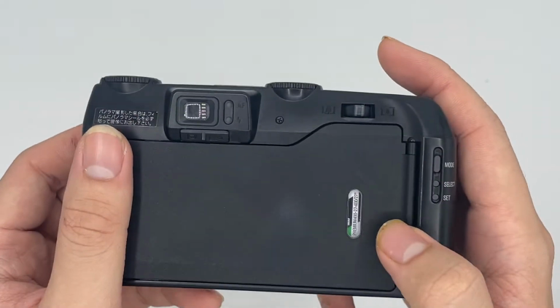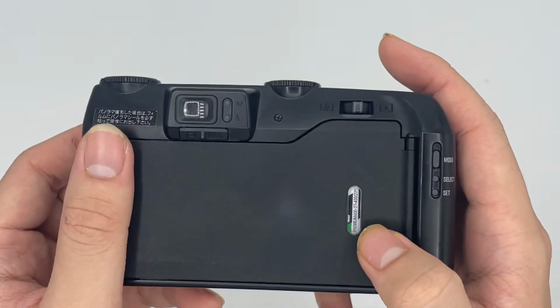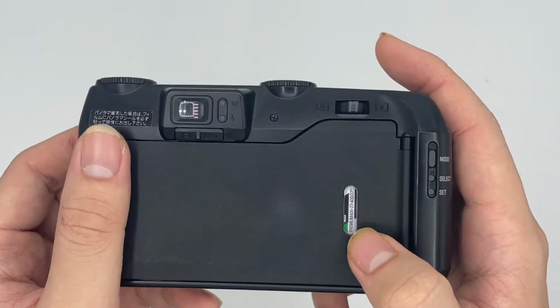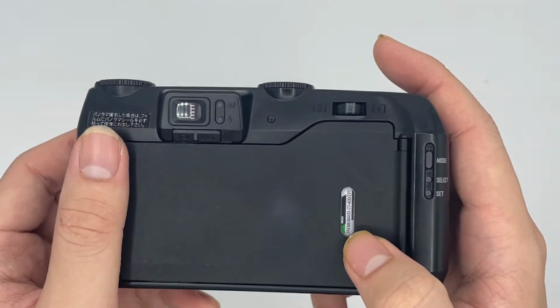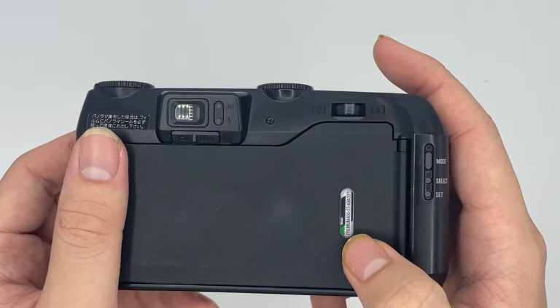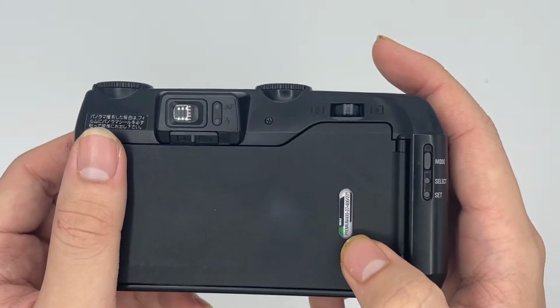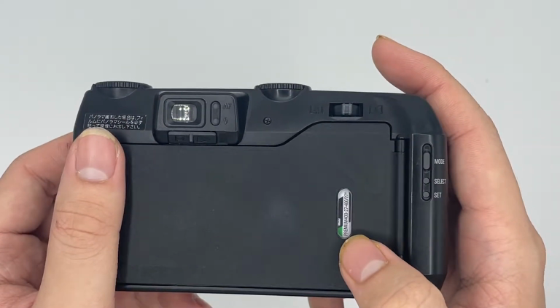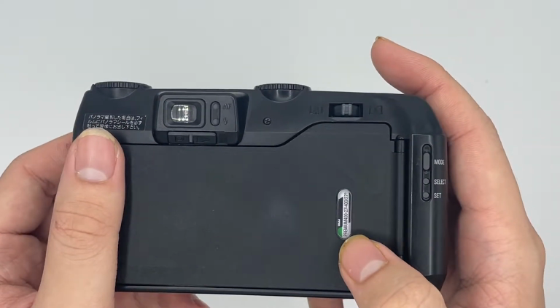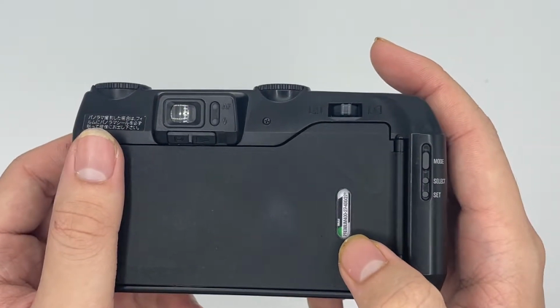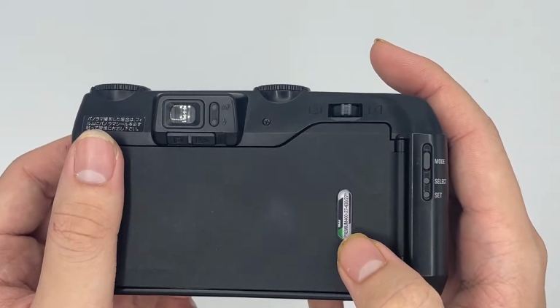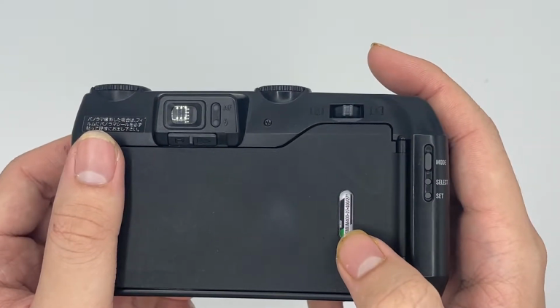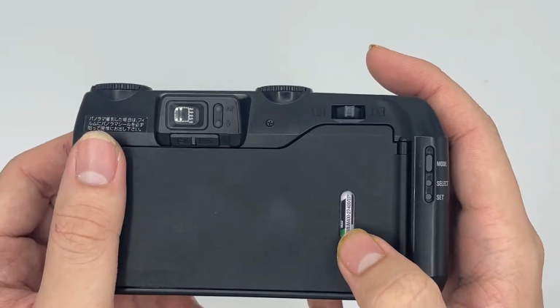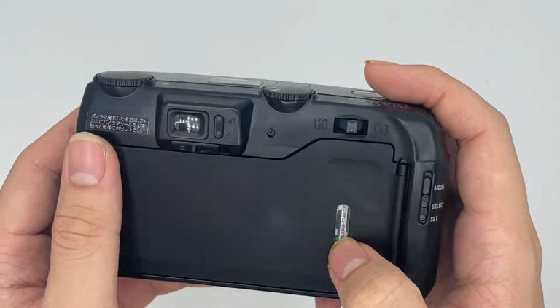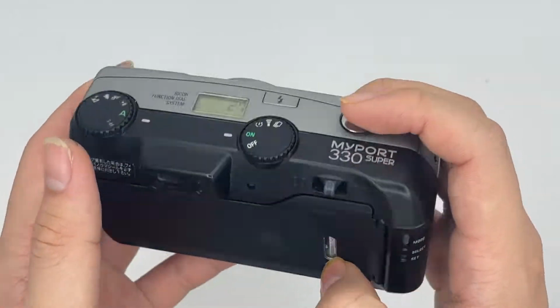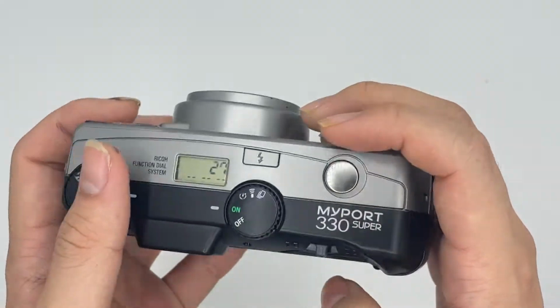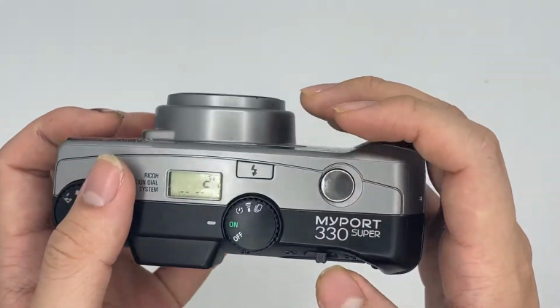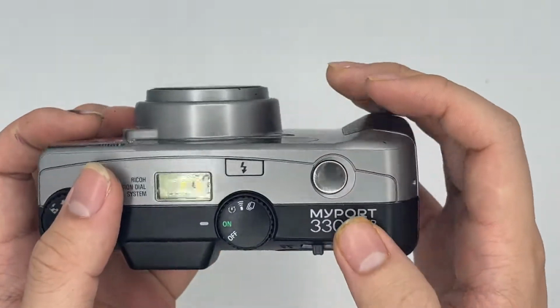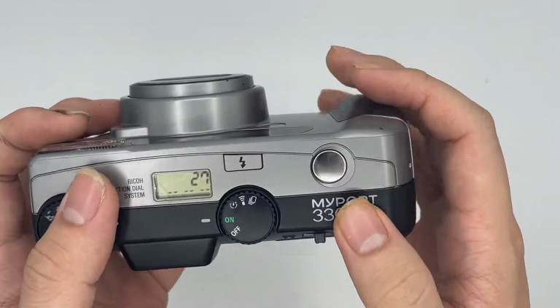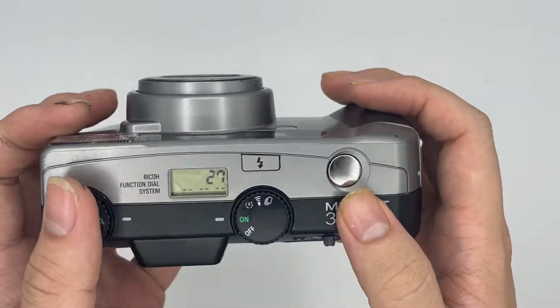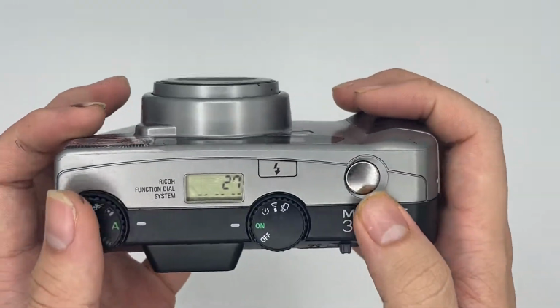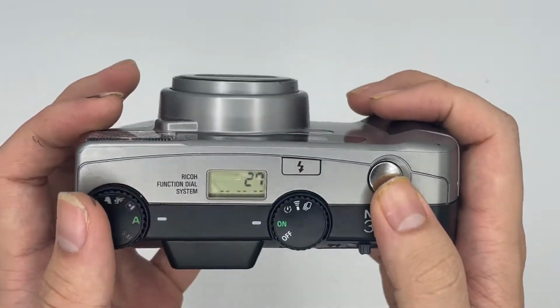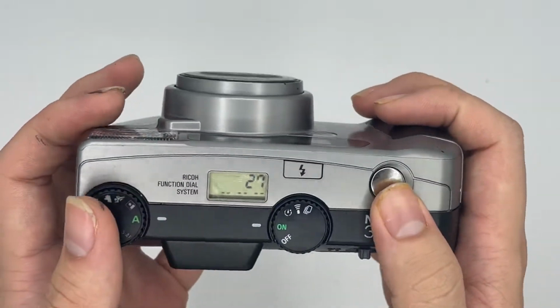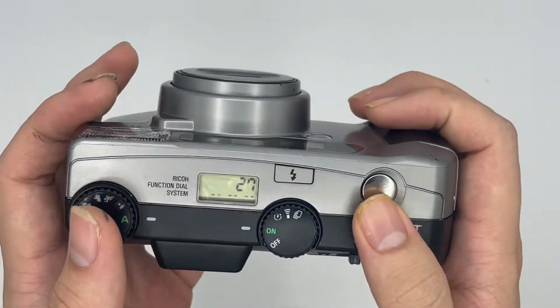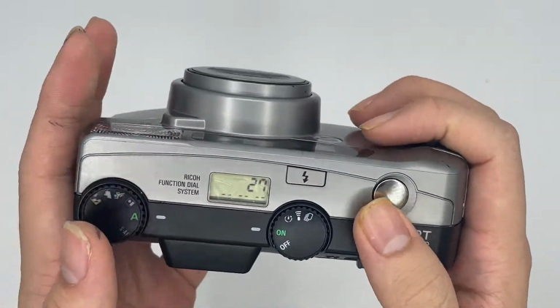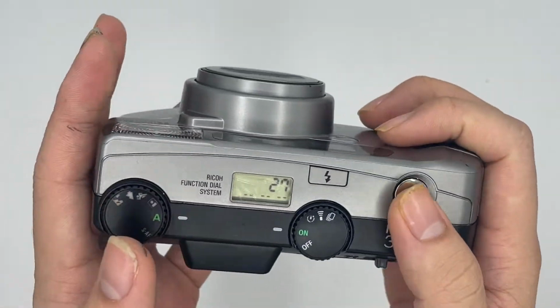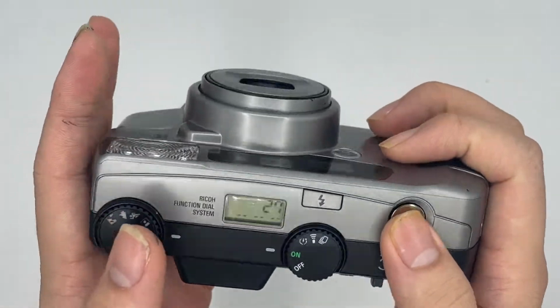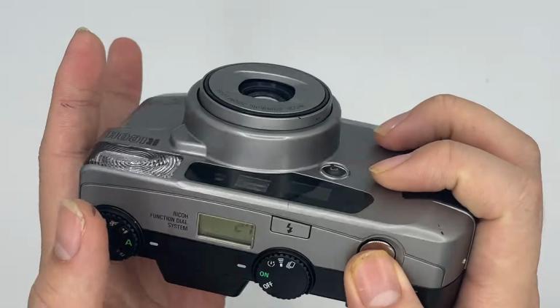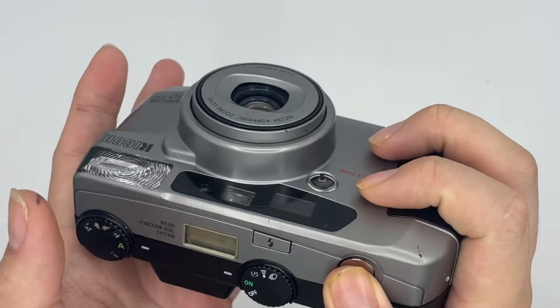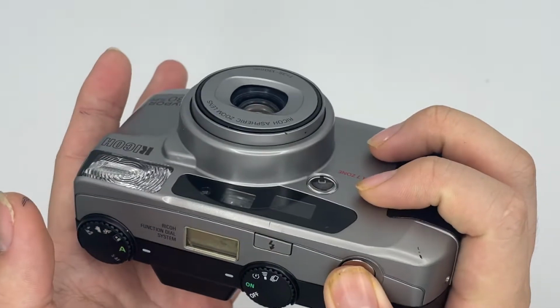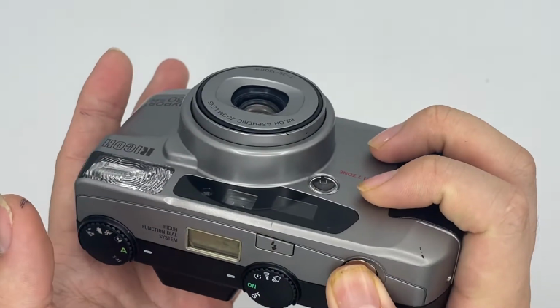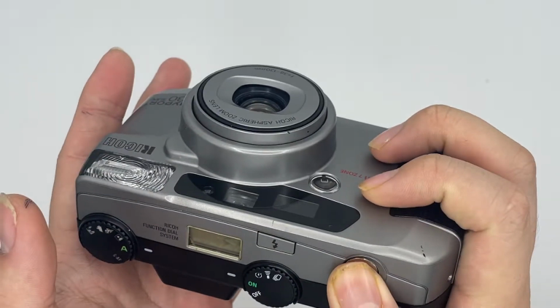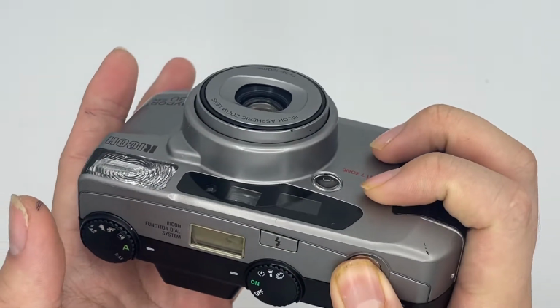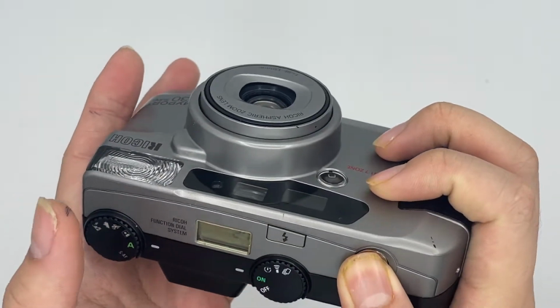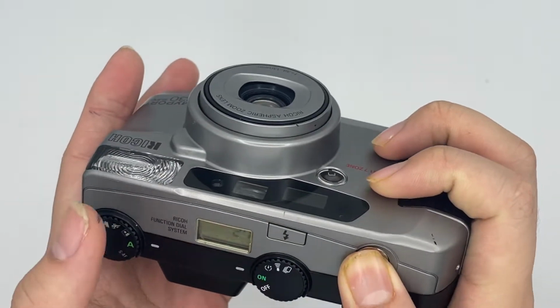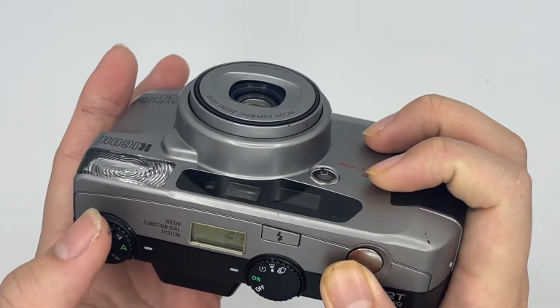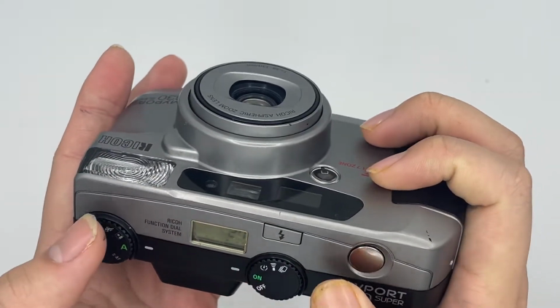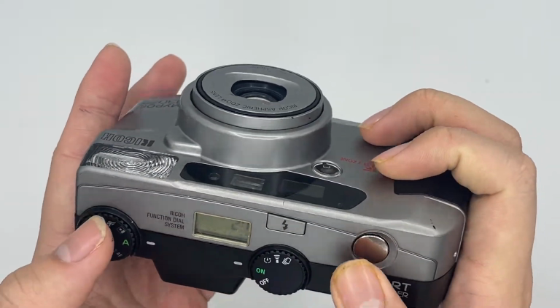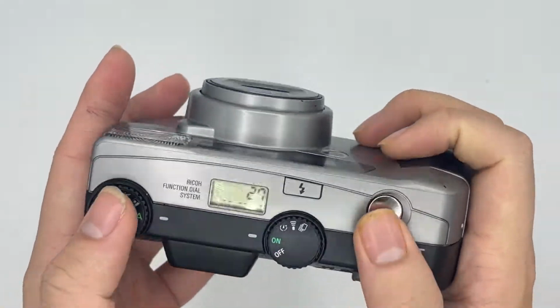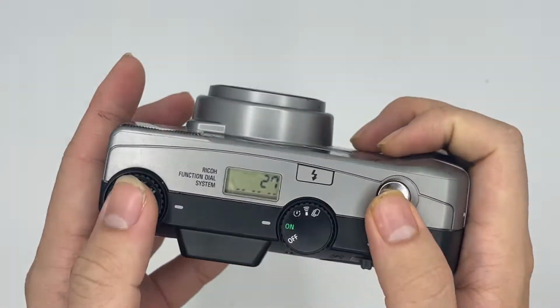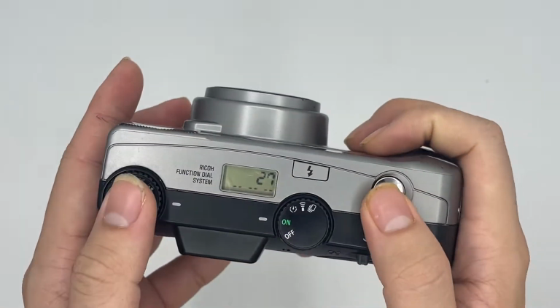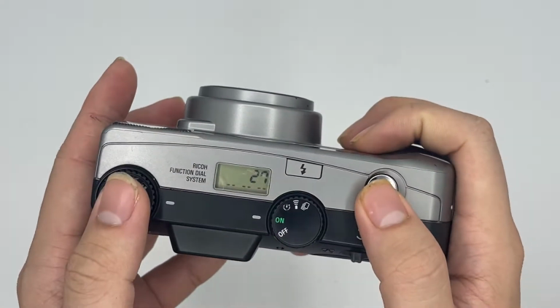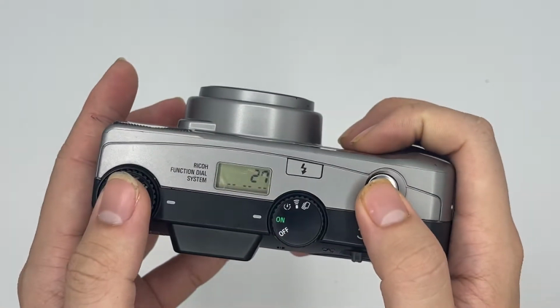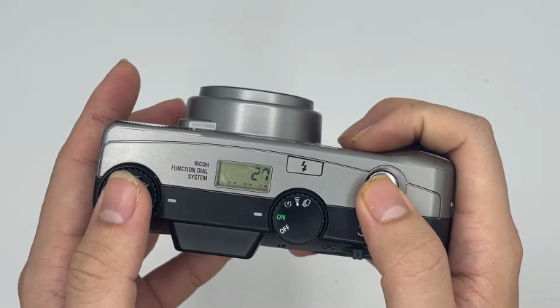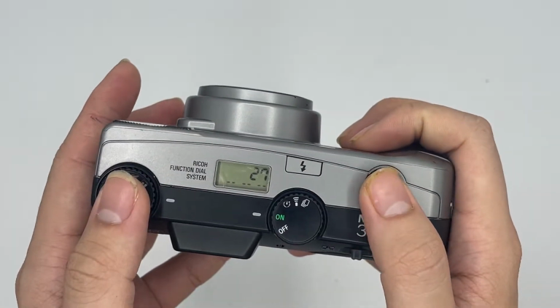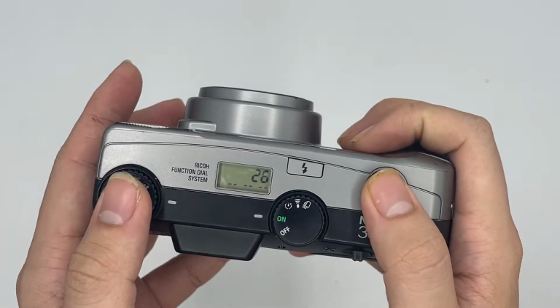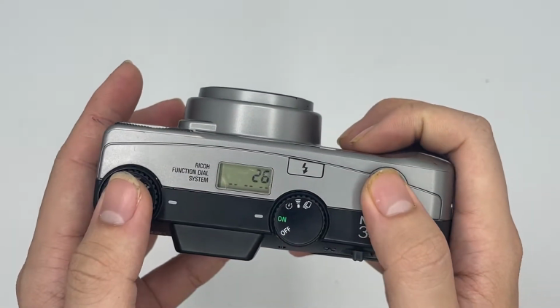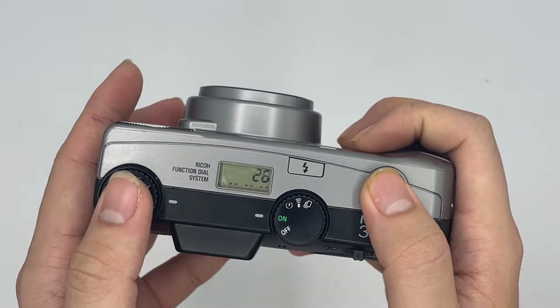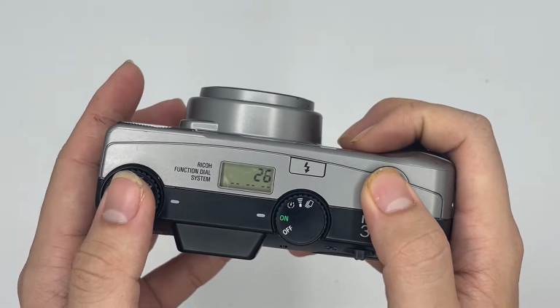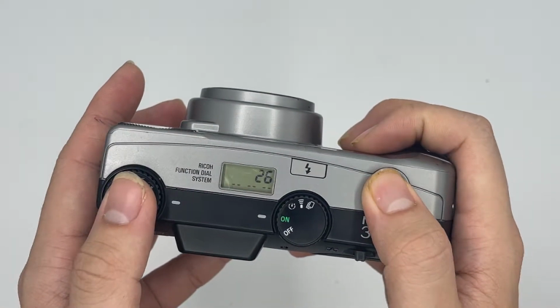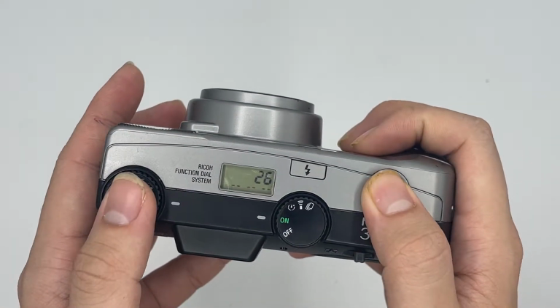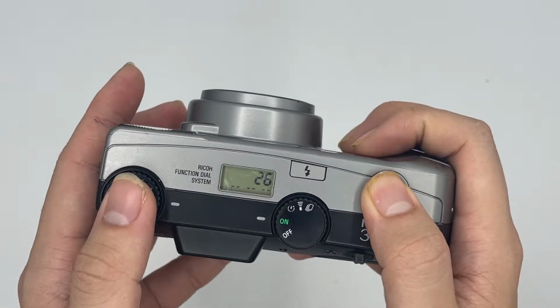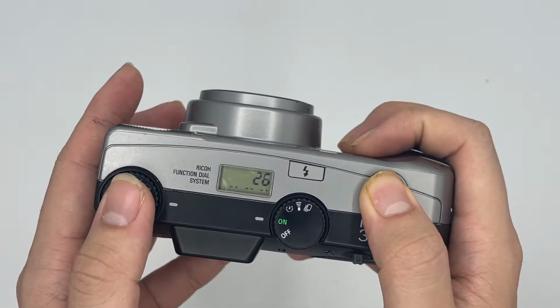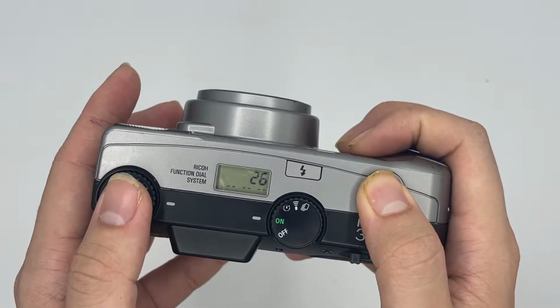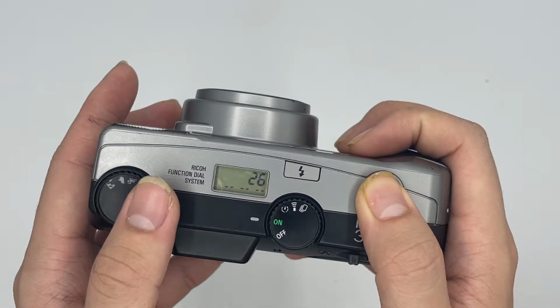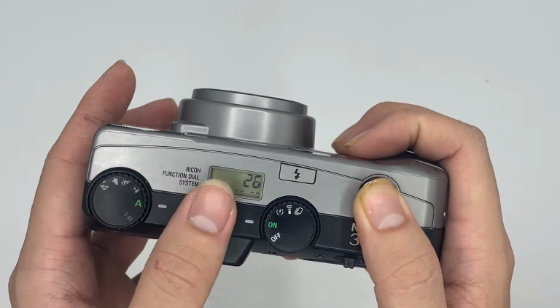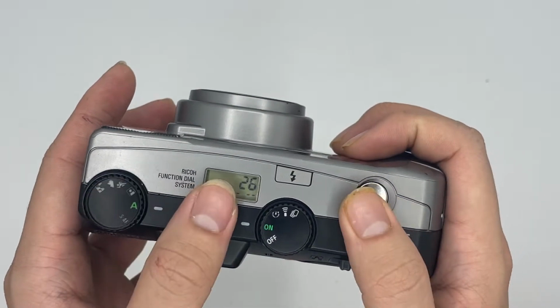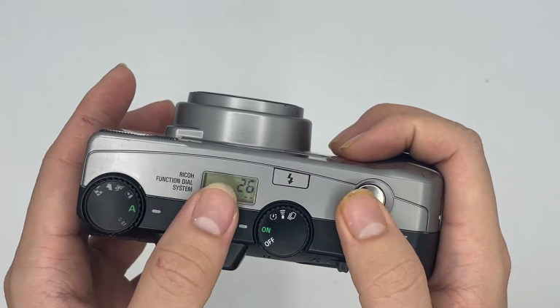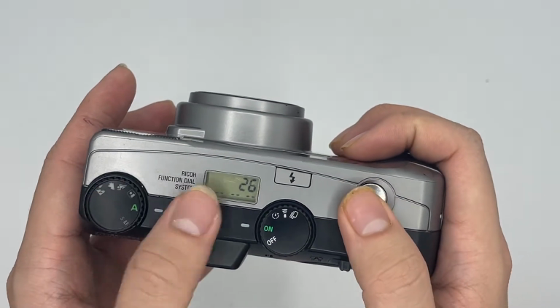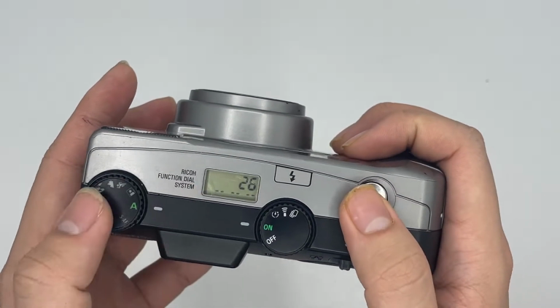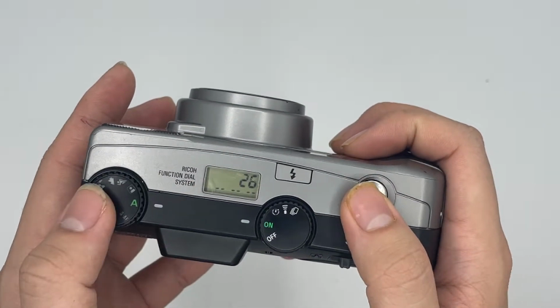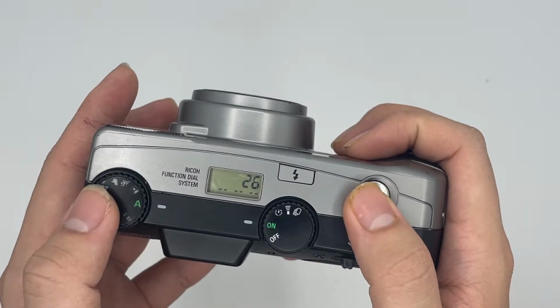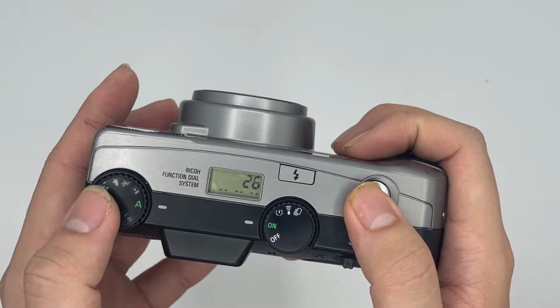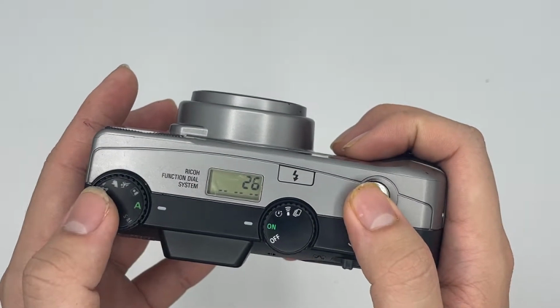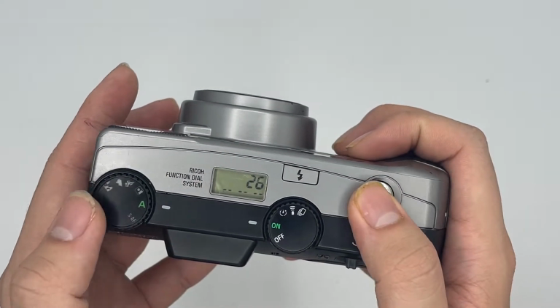Right now it shows 27 exposures remaining. After which you can just shoot. The film window is still working as well.